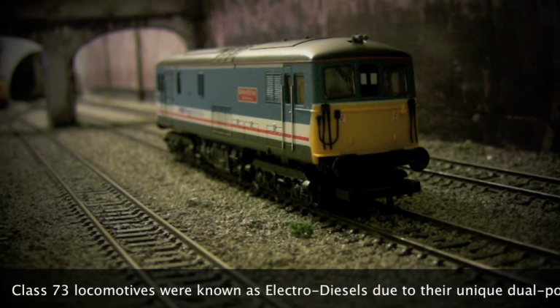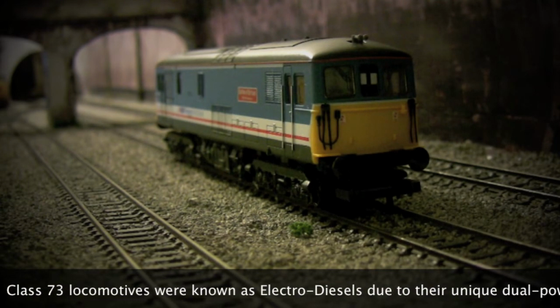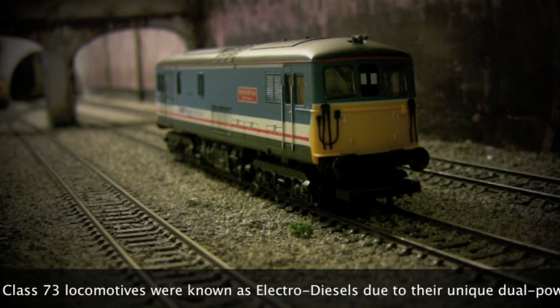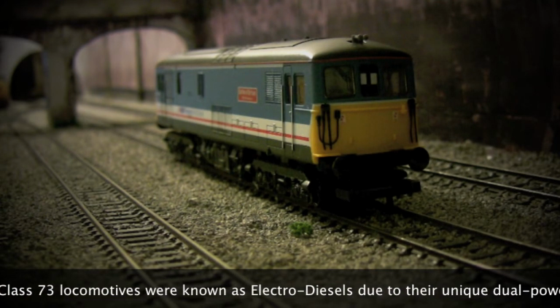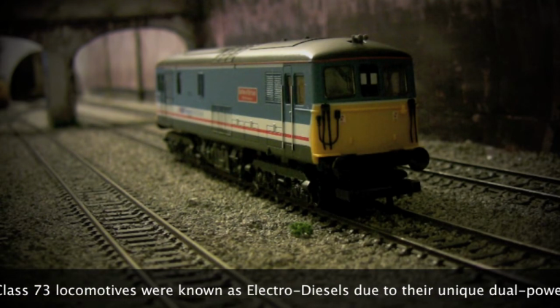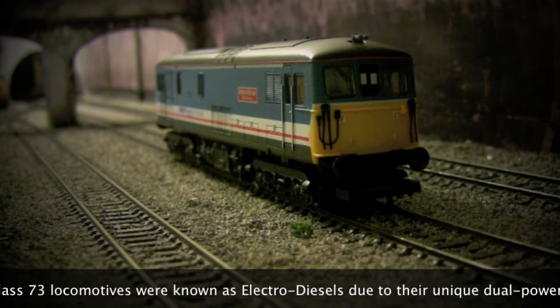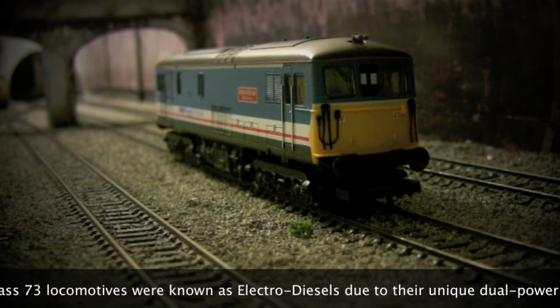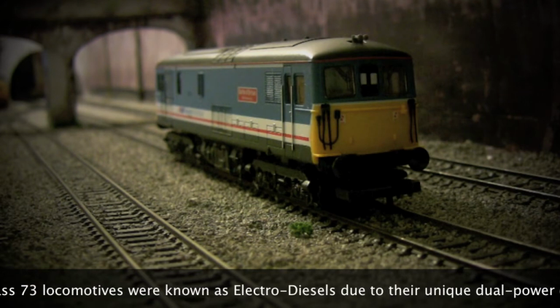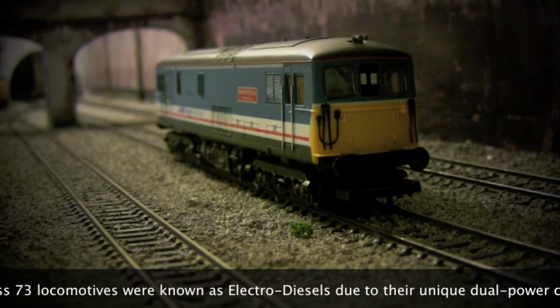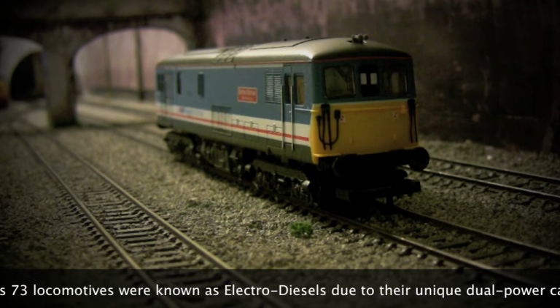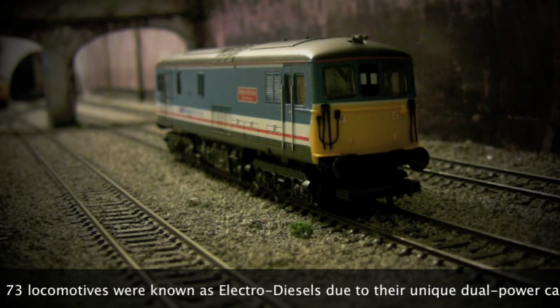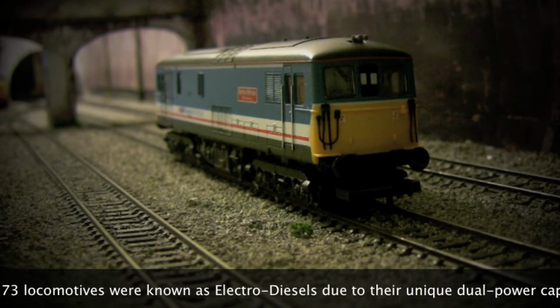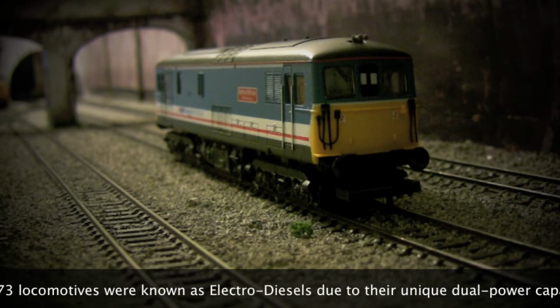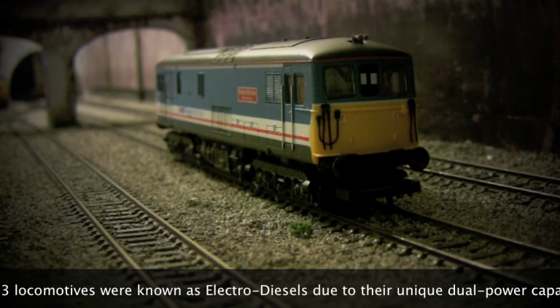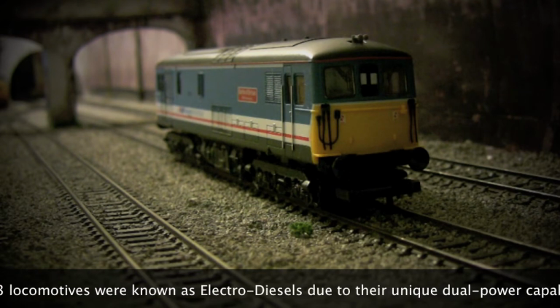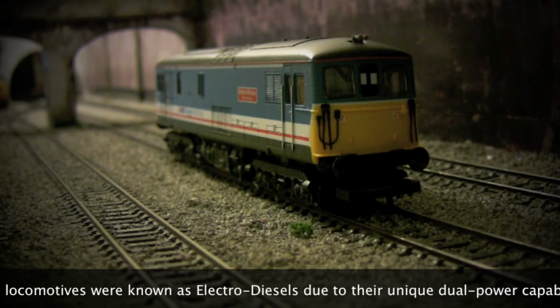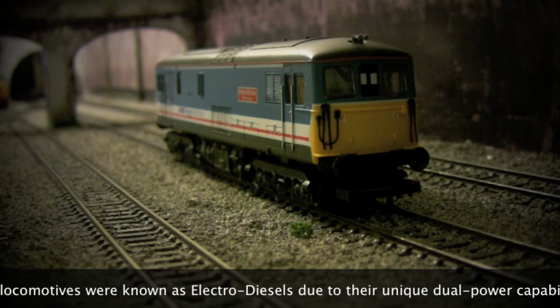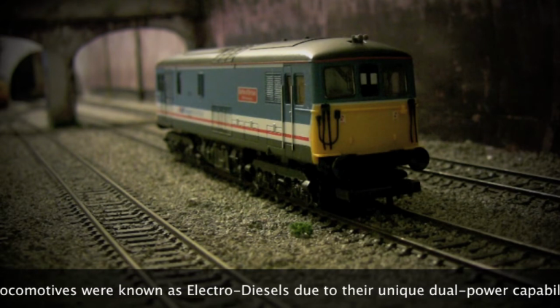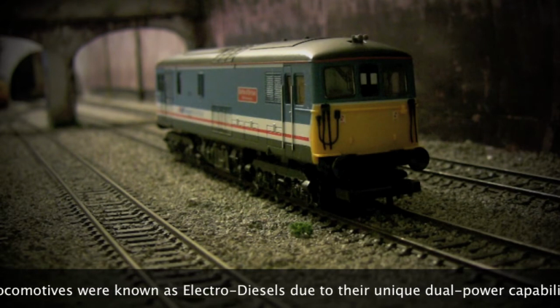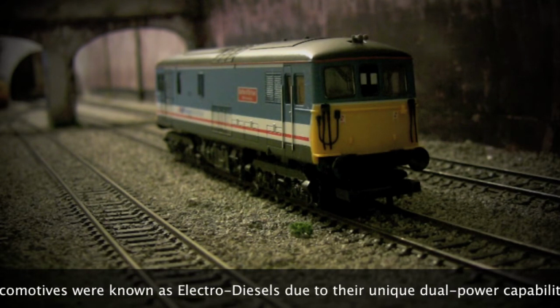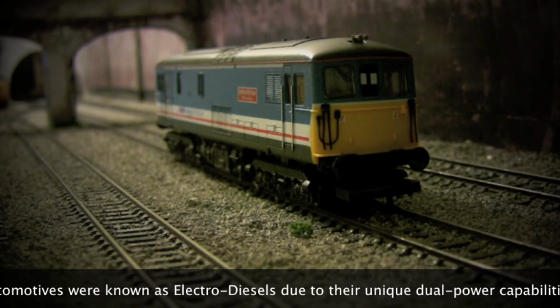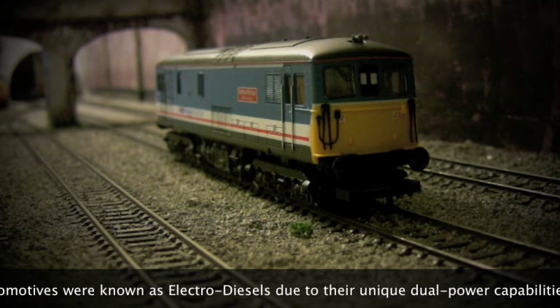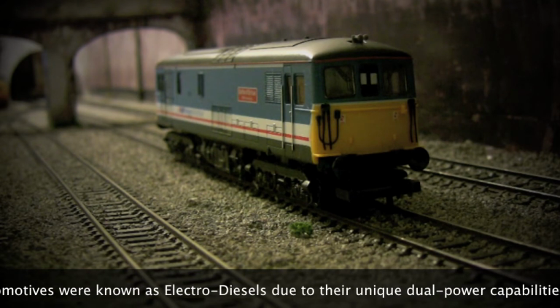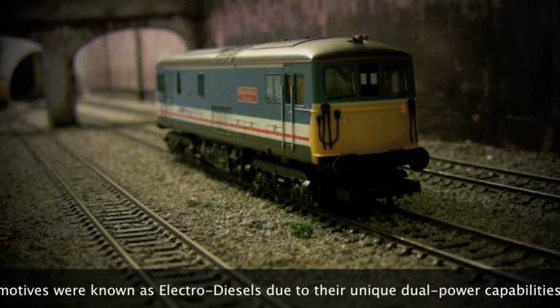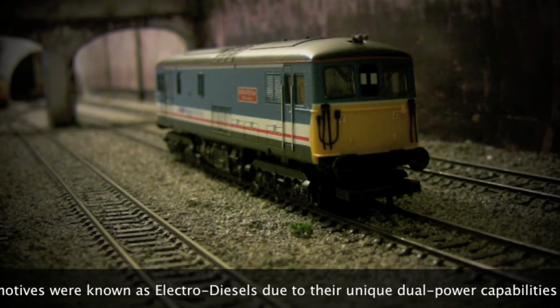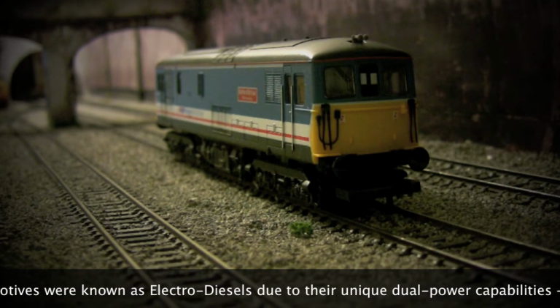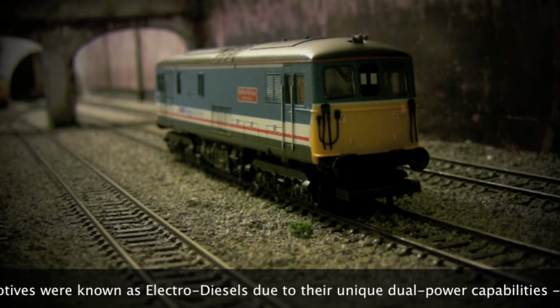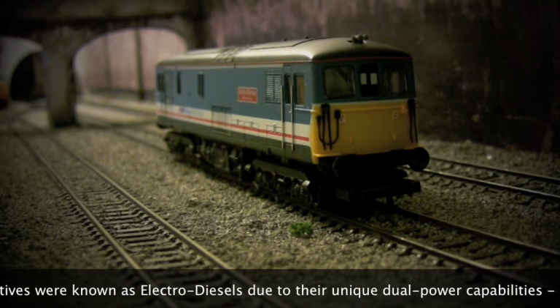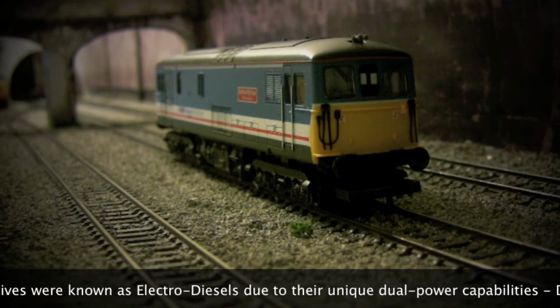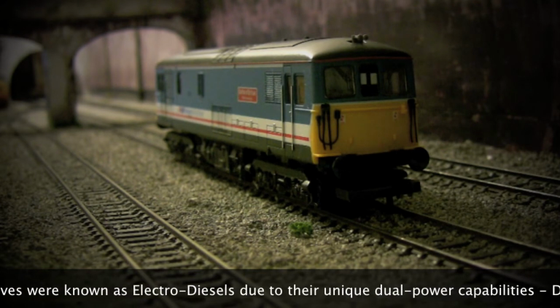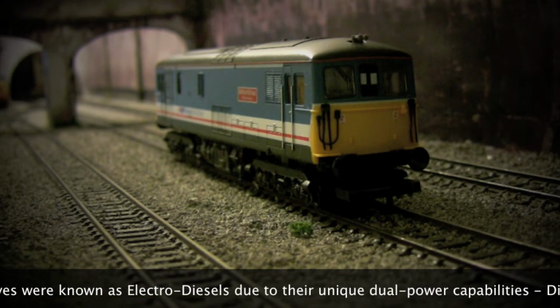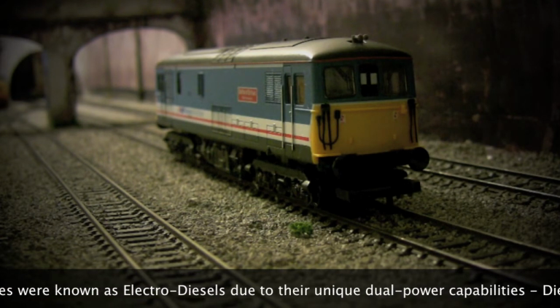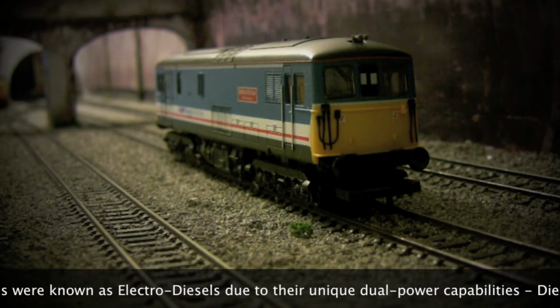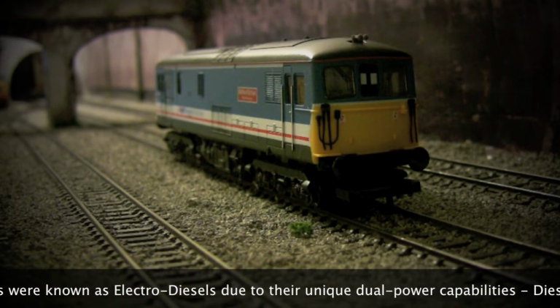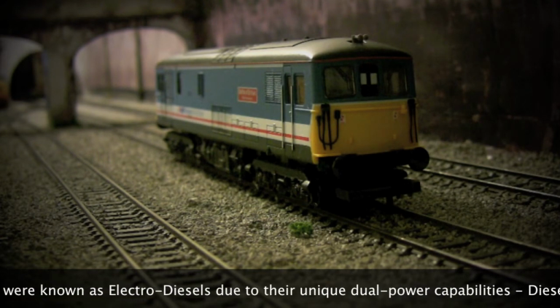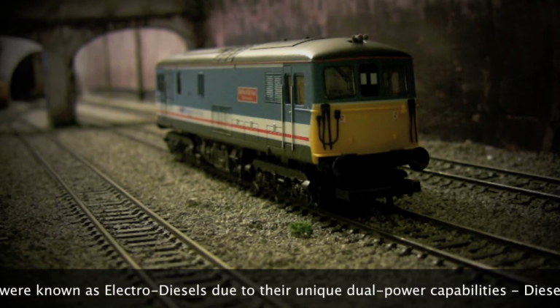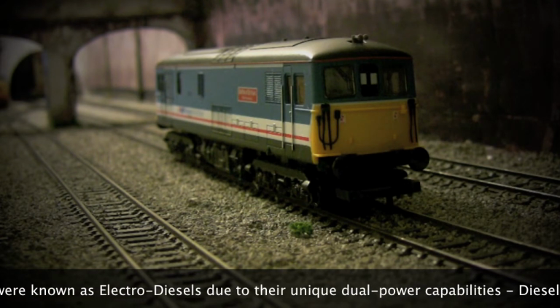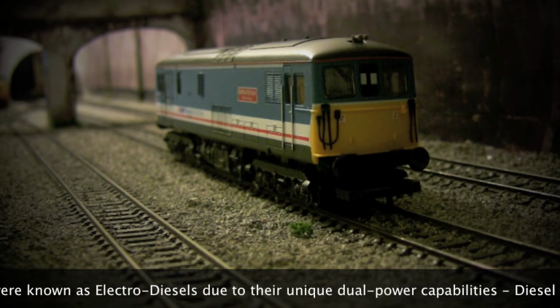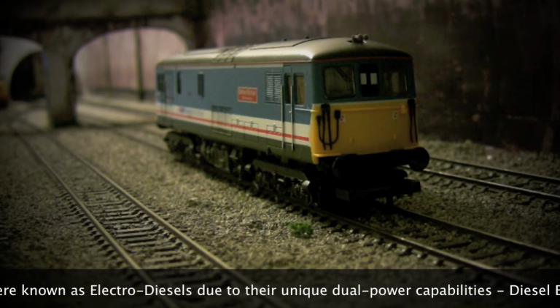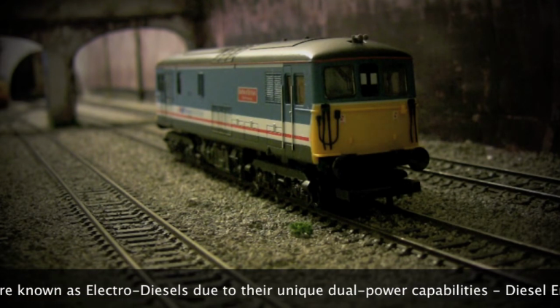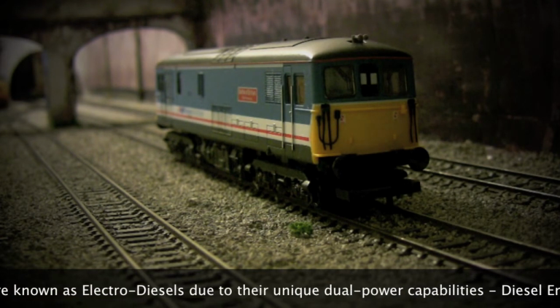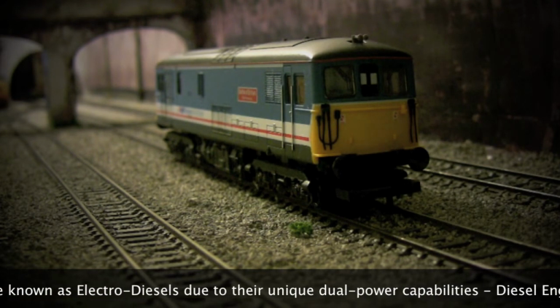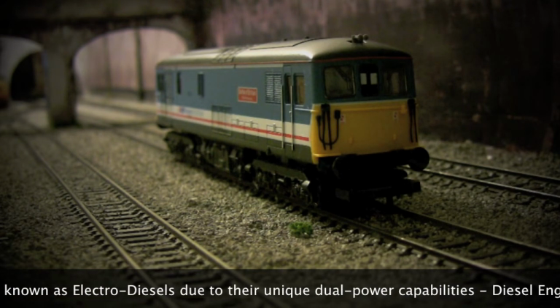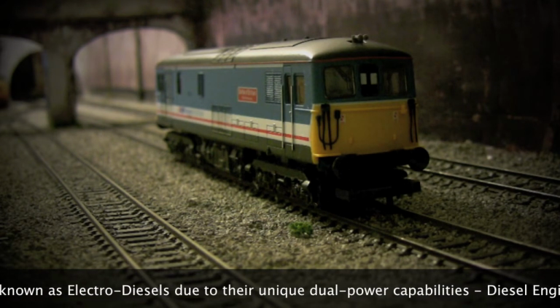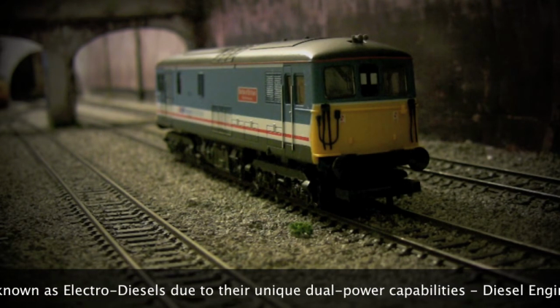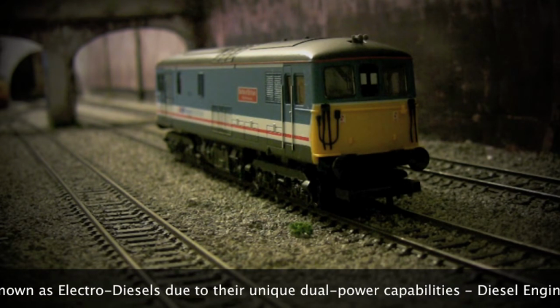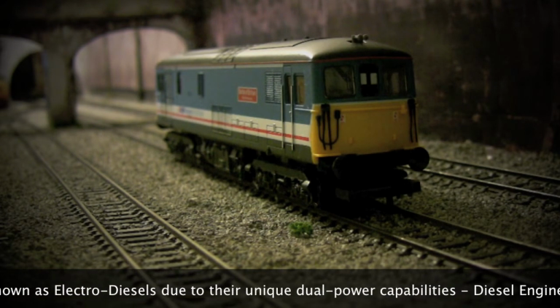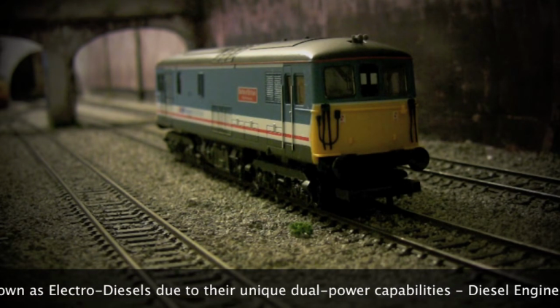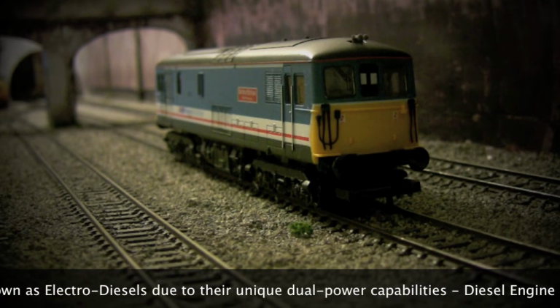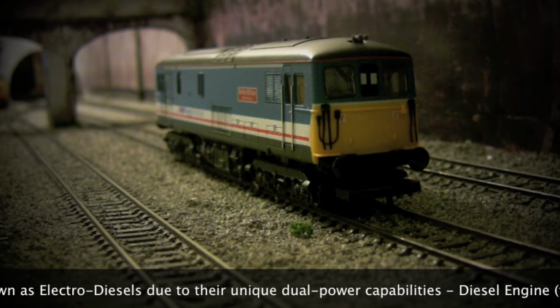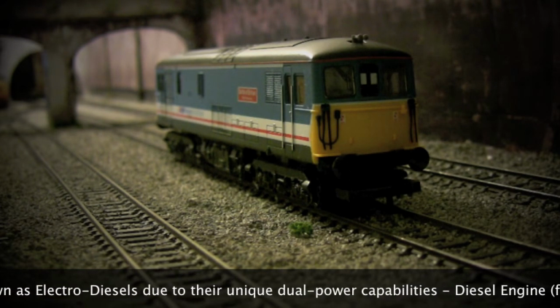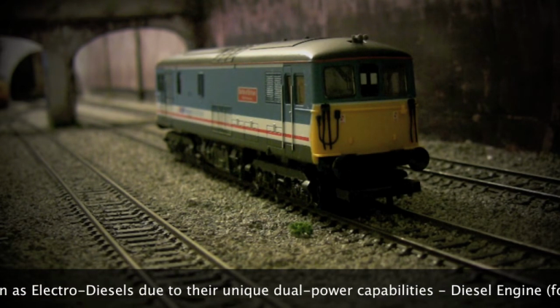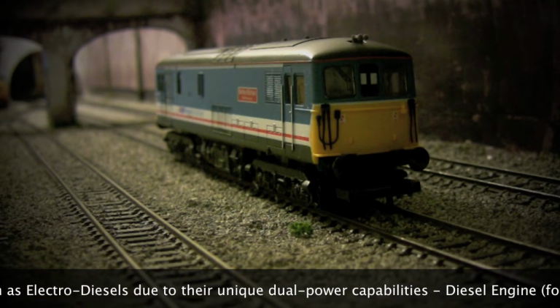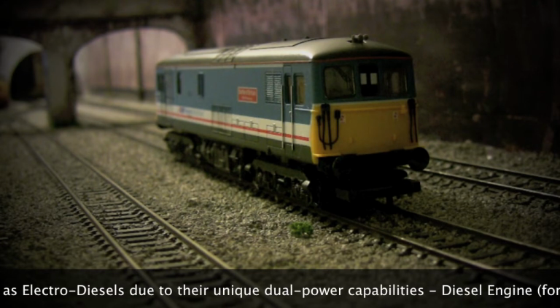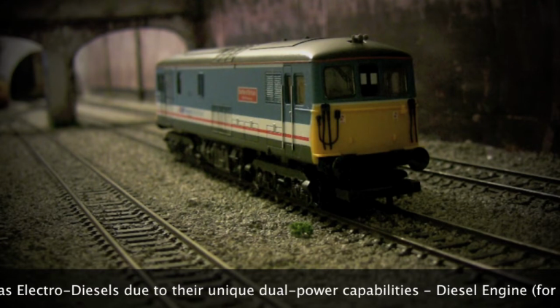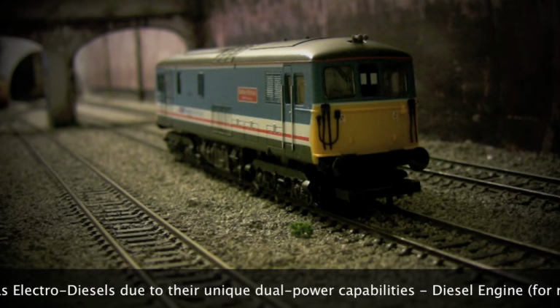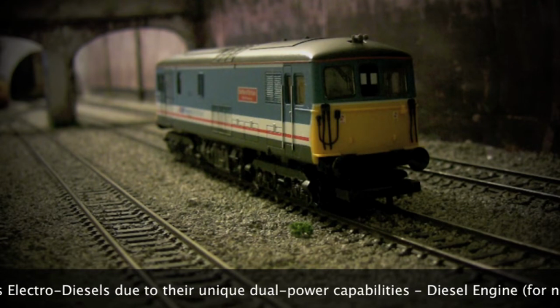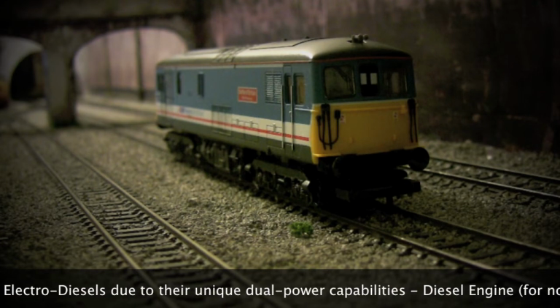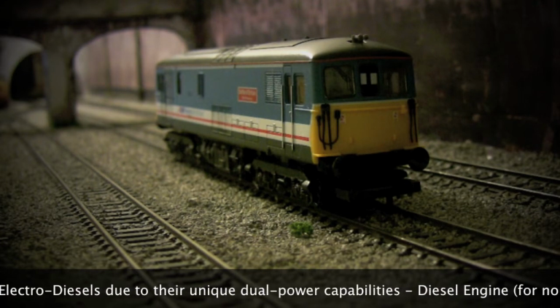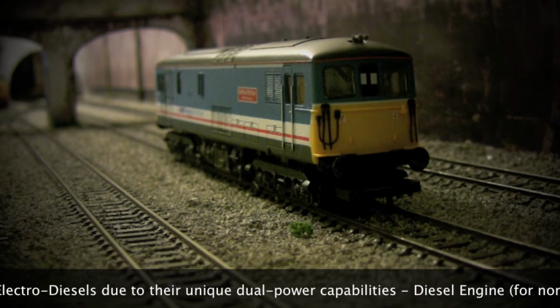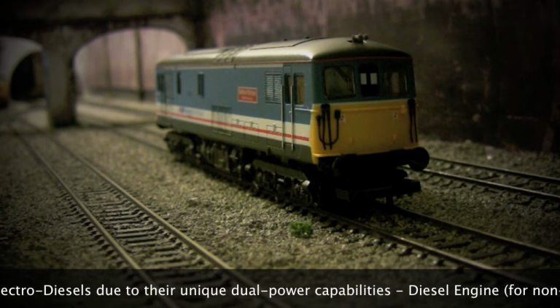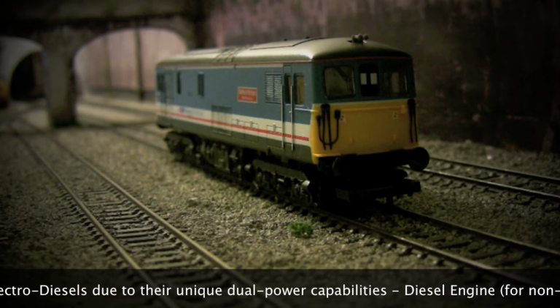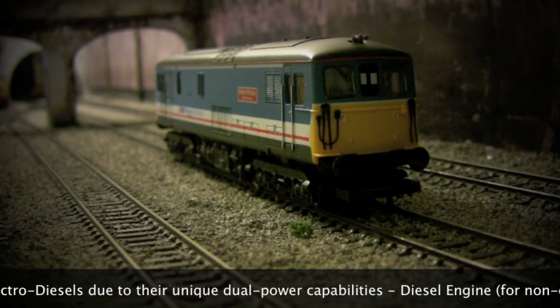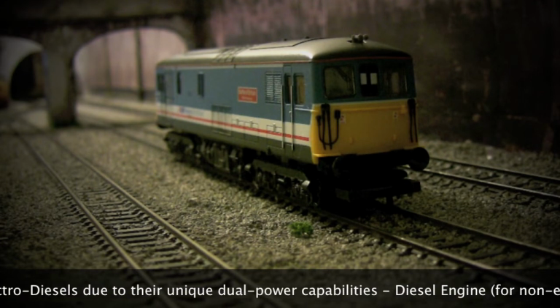This is the second Class 73 in our fleet, and we also have a Lima Class 73 in rail blue.